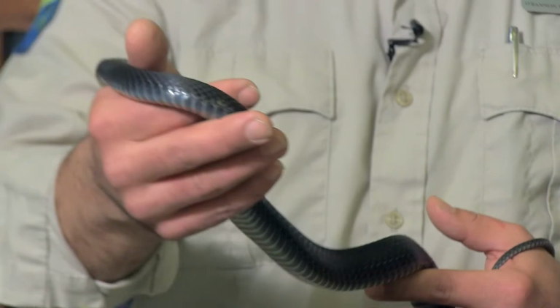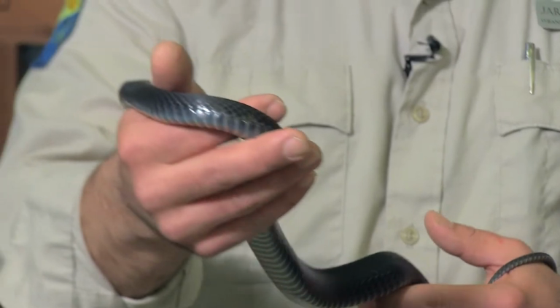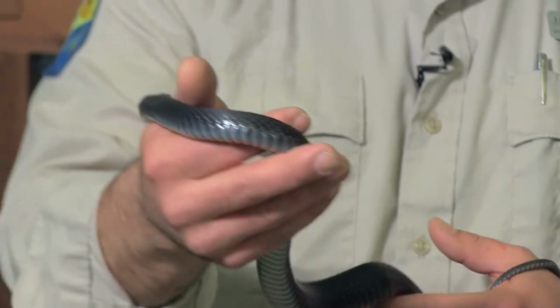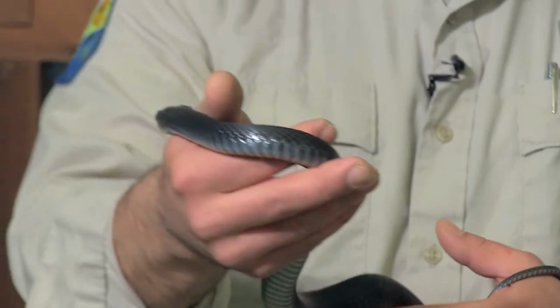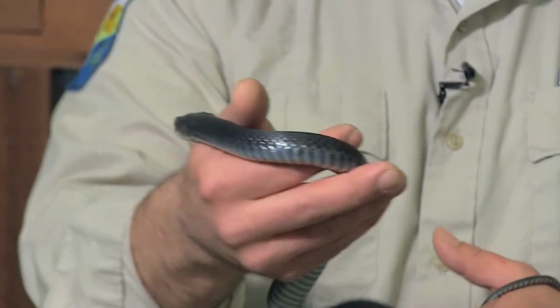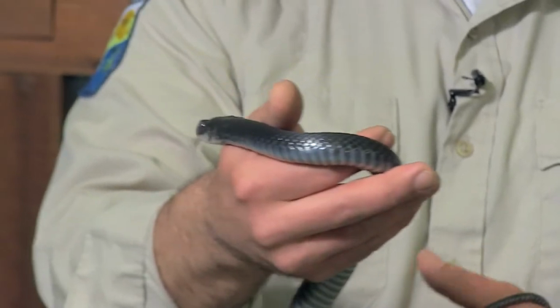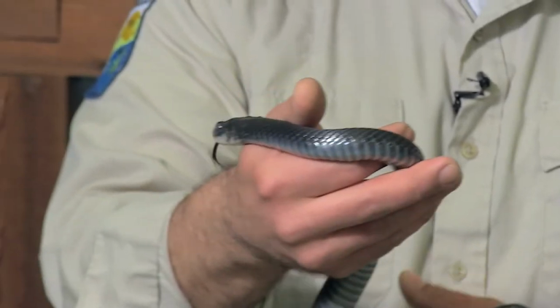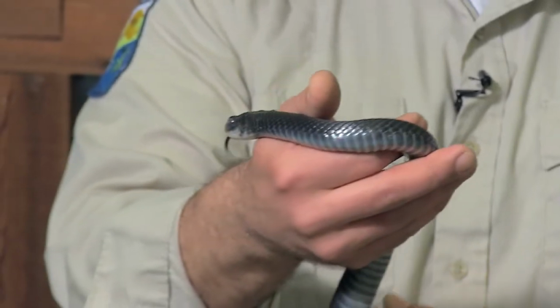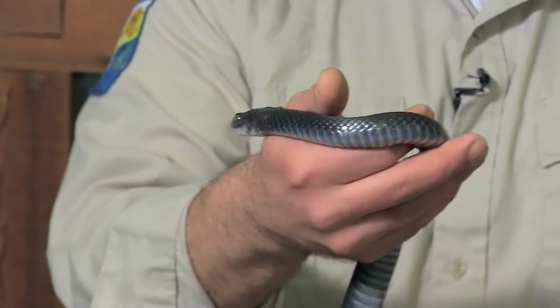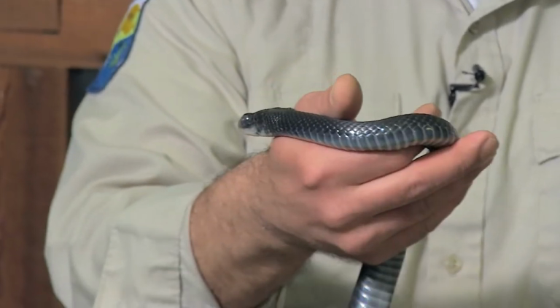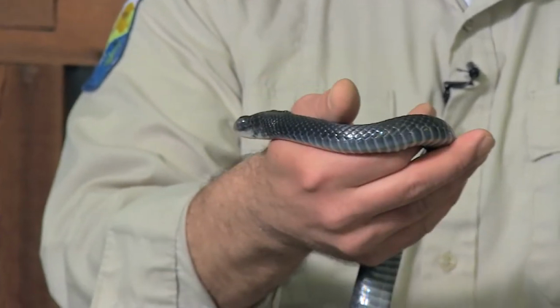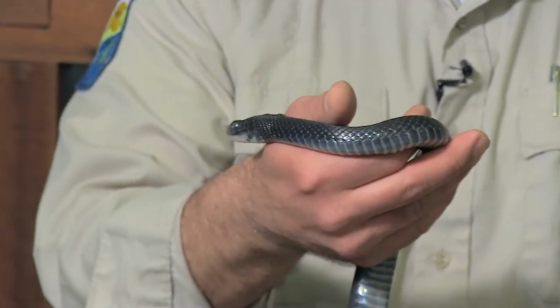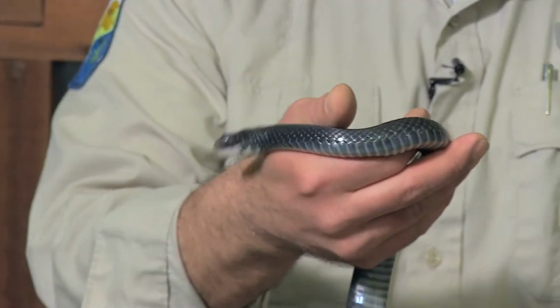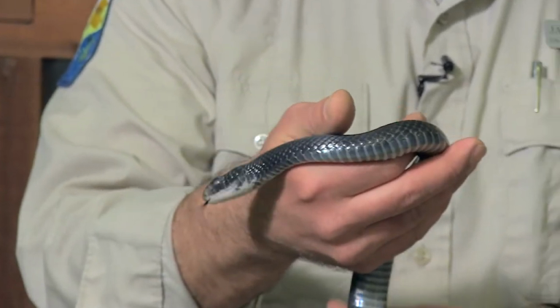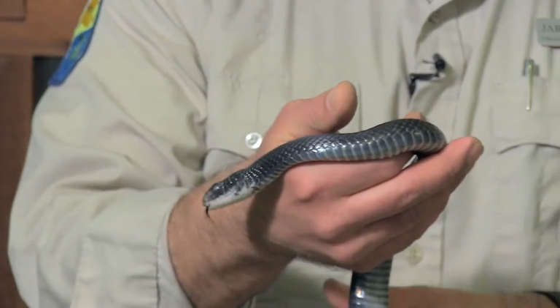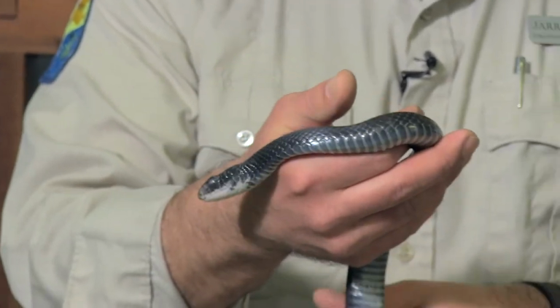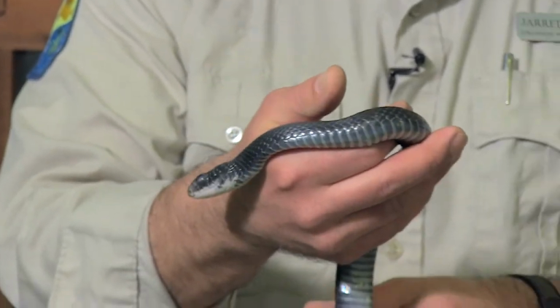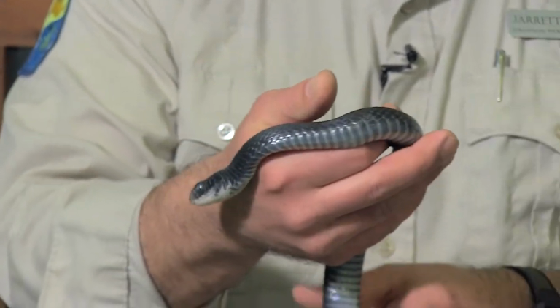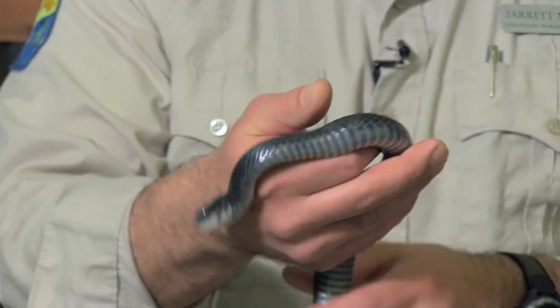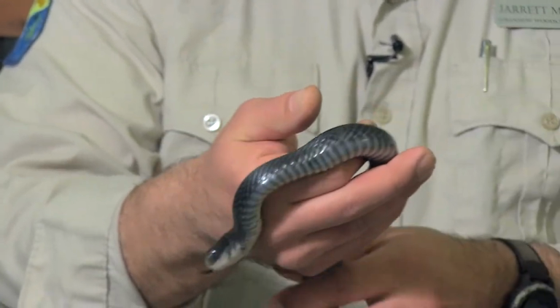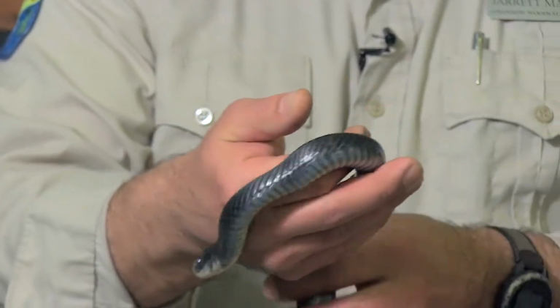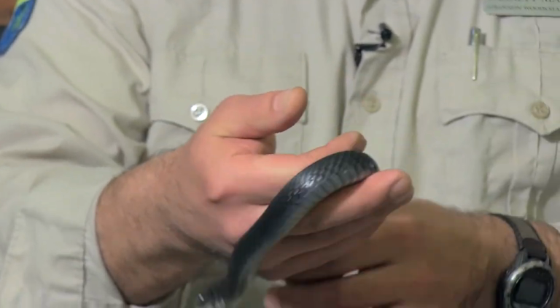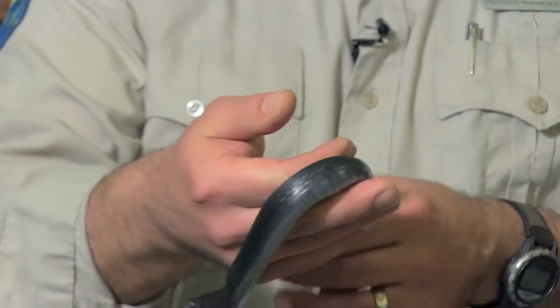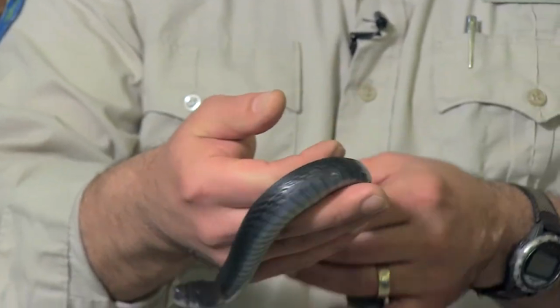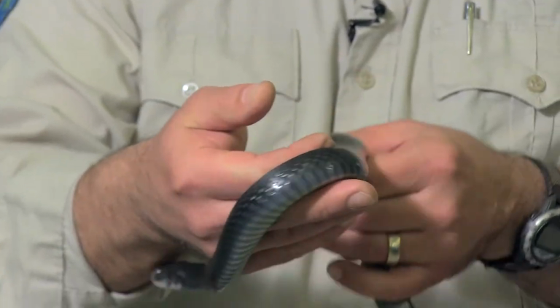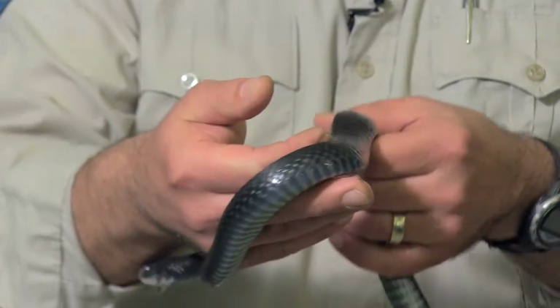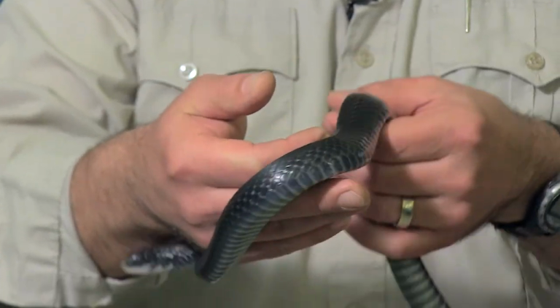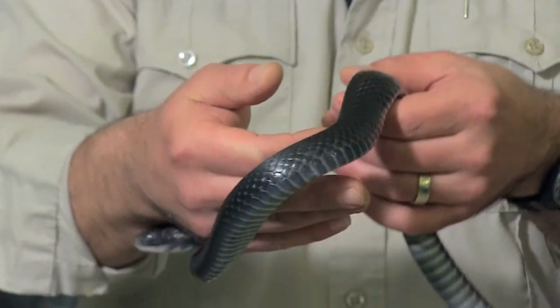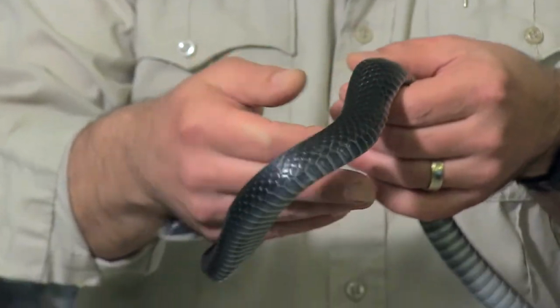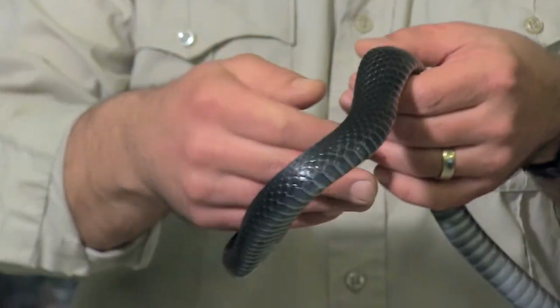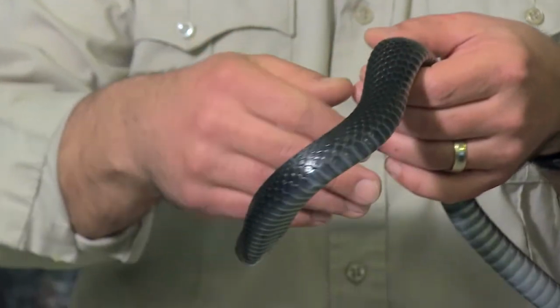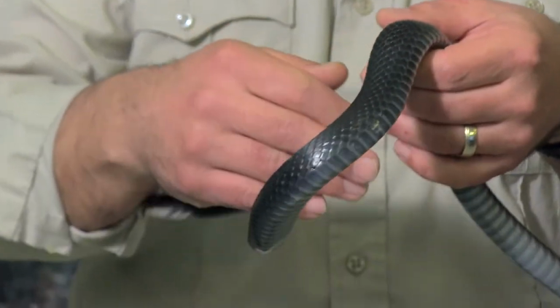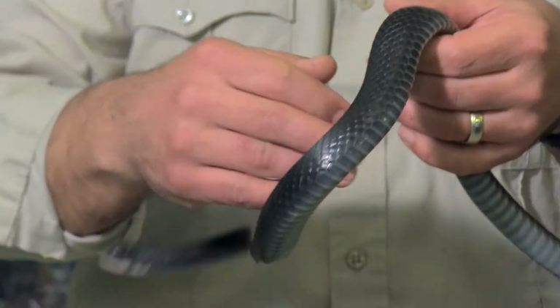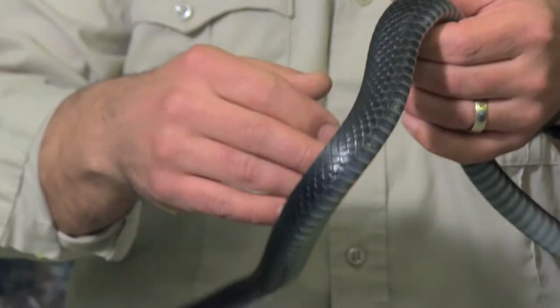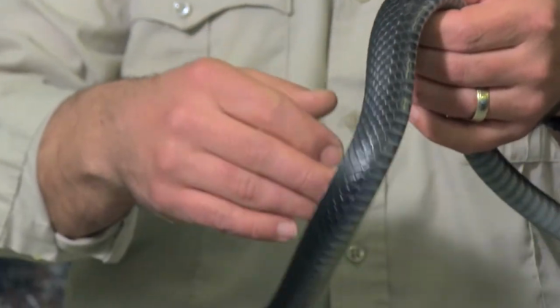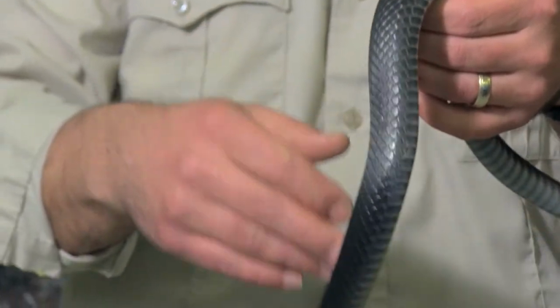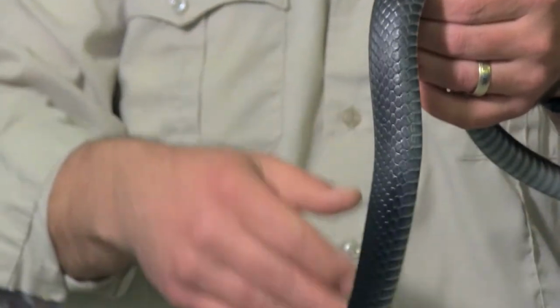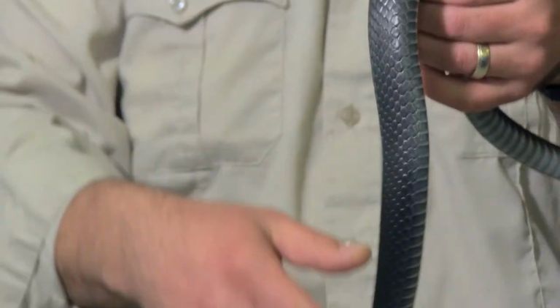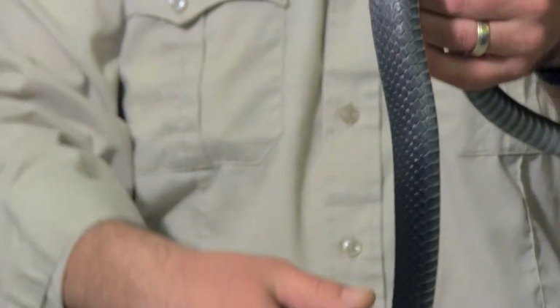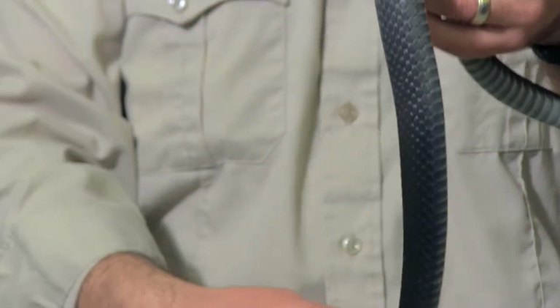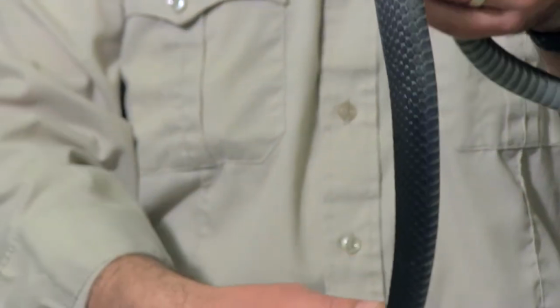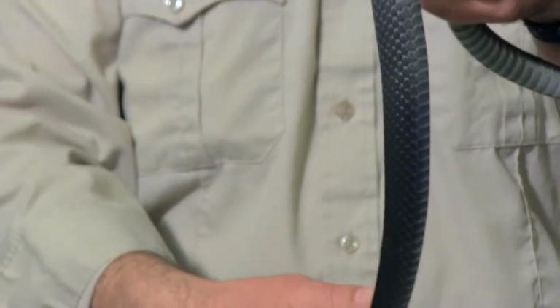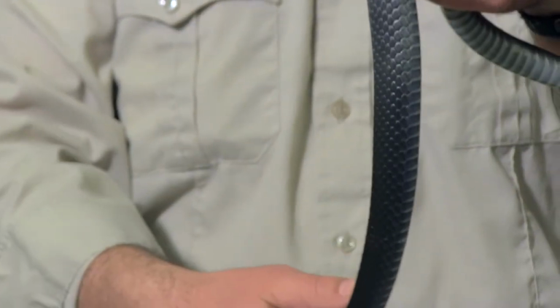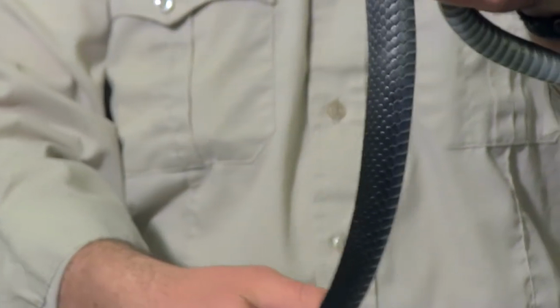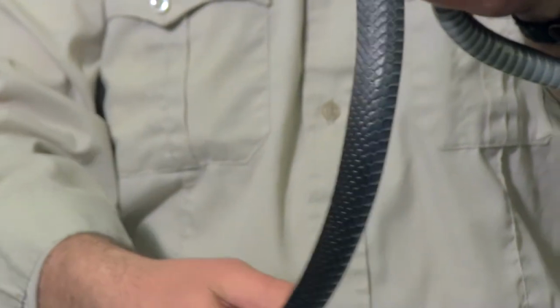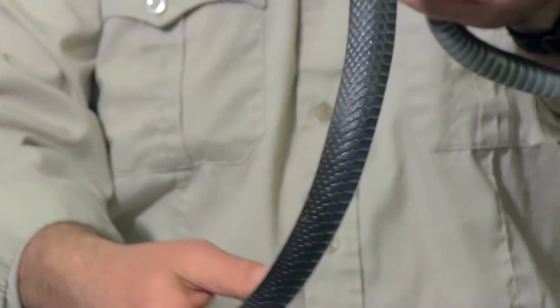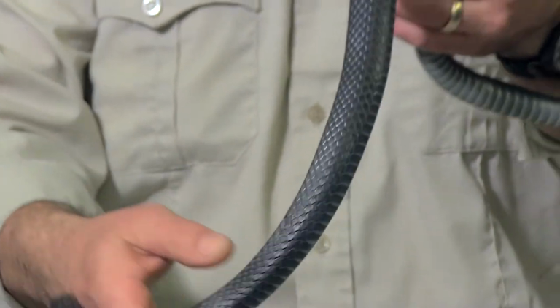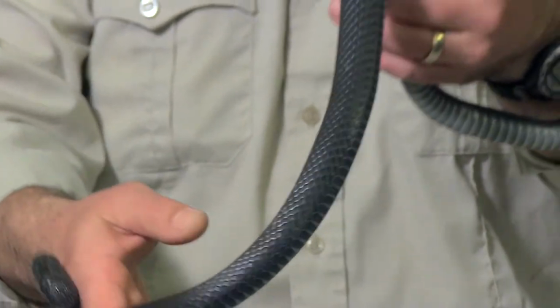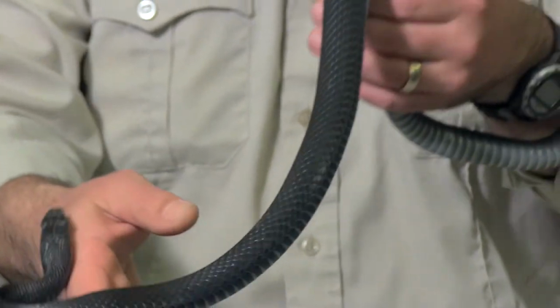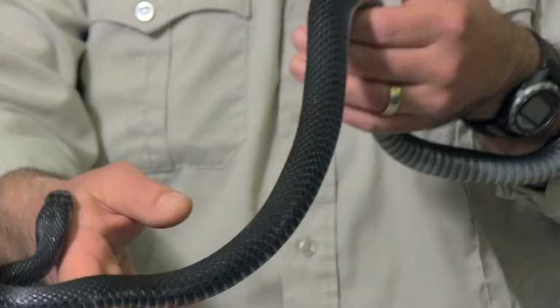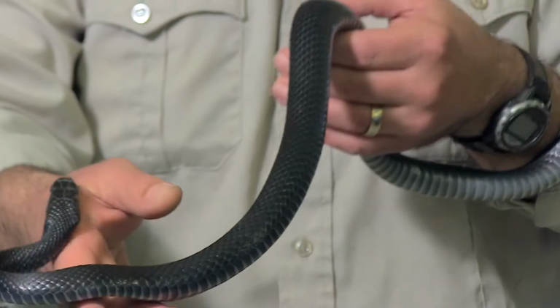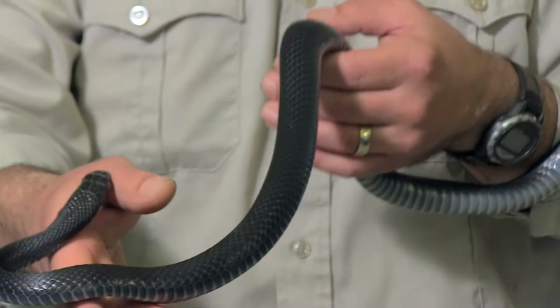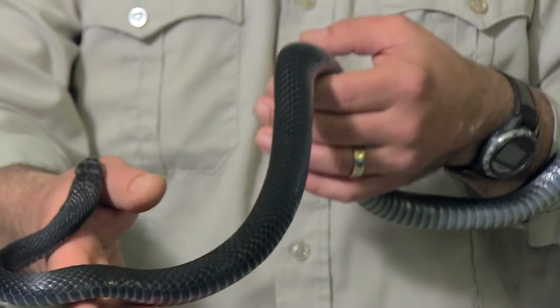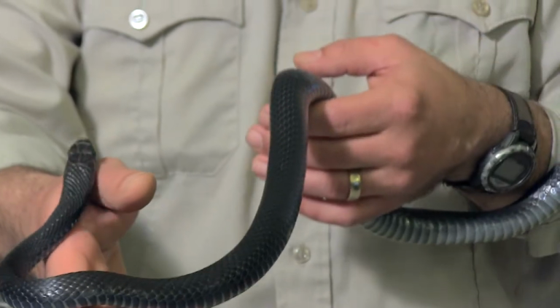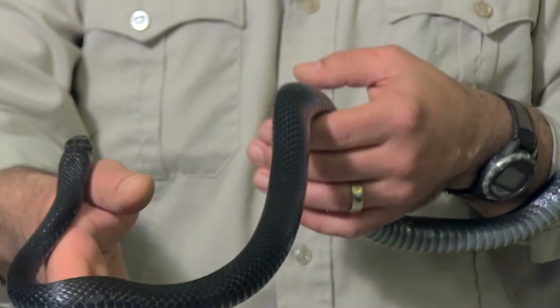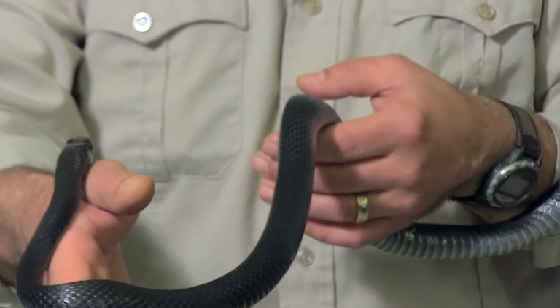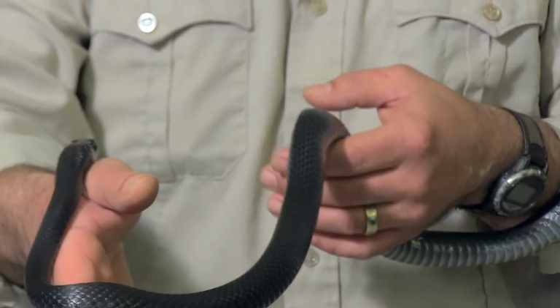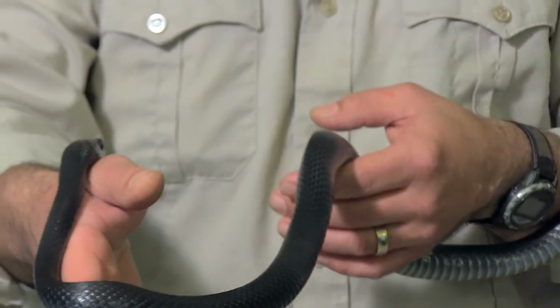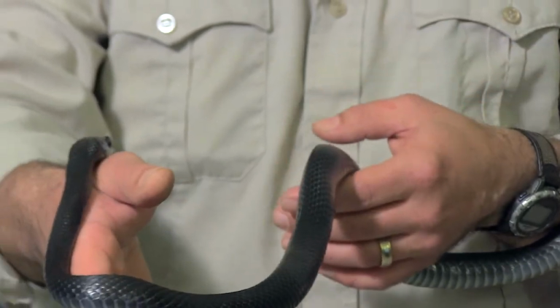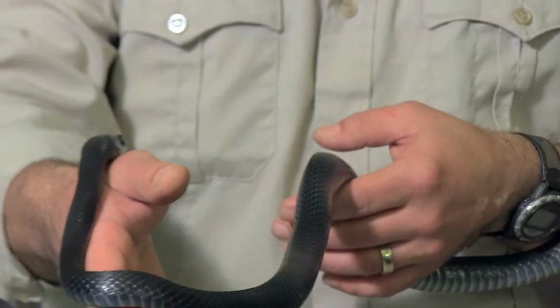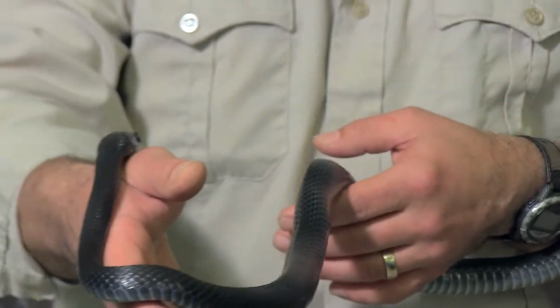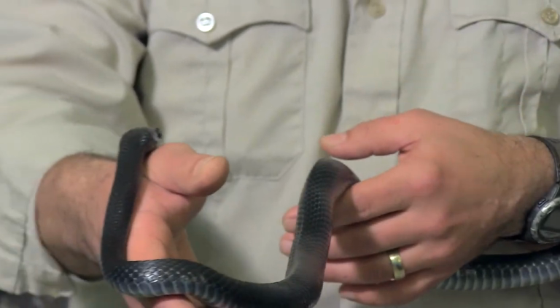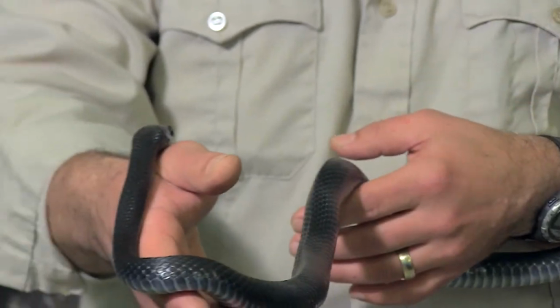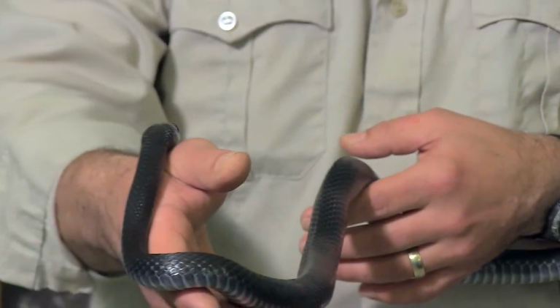Racers are one of the few snakes that have been known to chase people, but predominantly like to go the opposite way when approached.